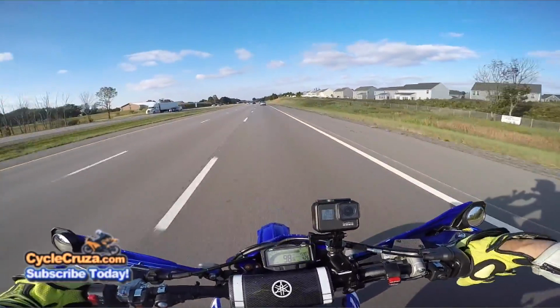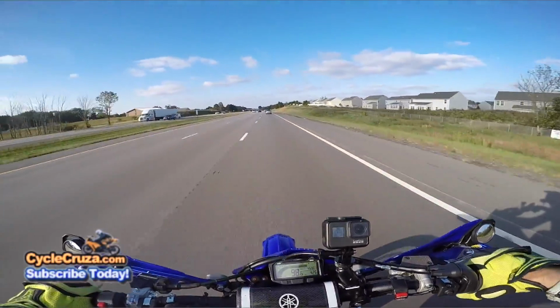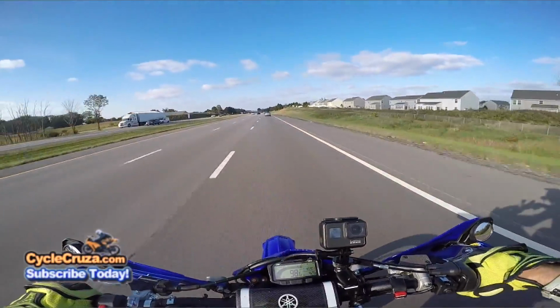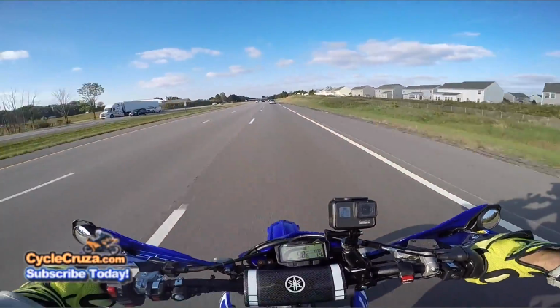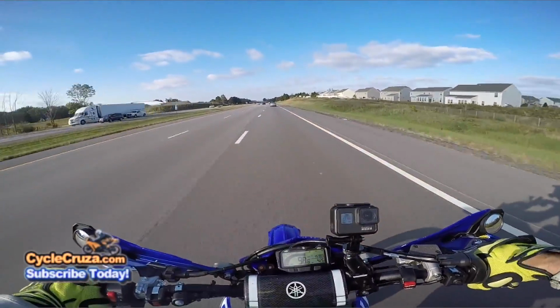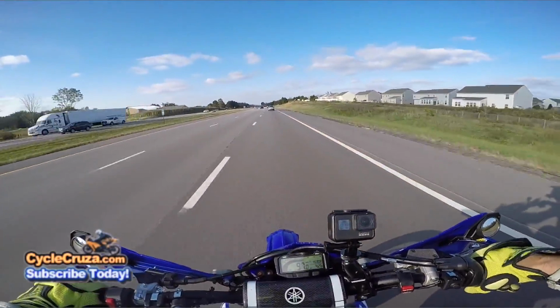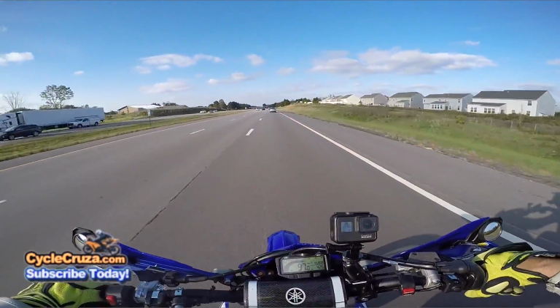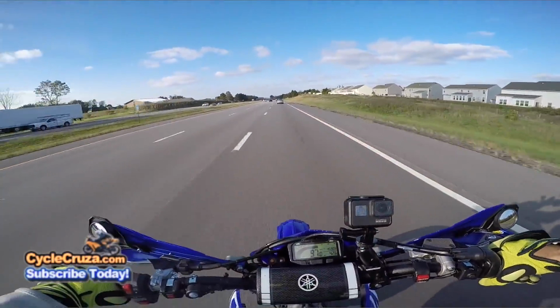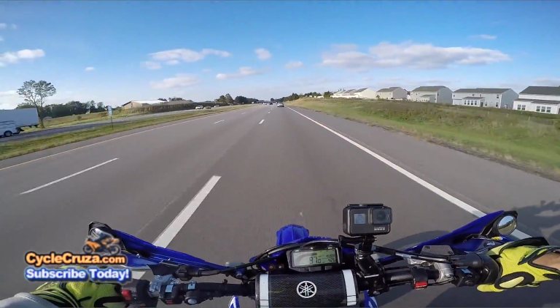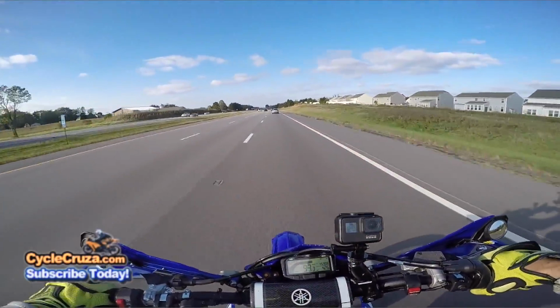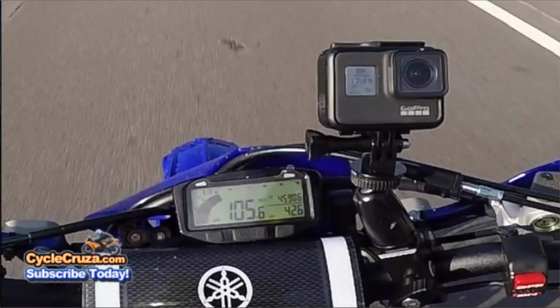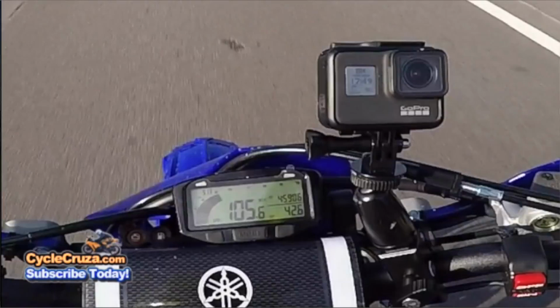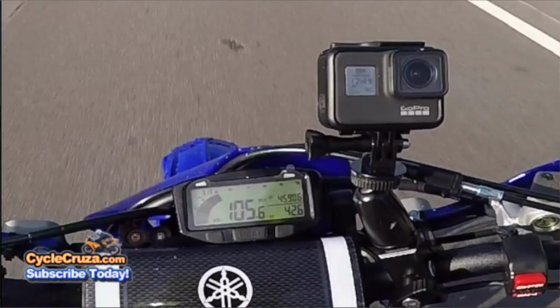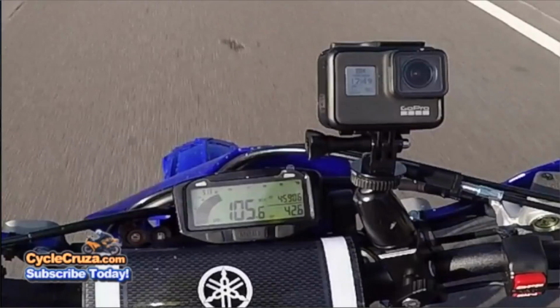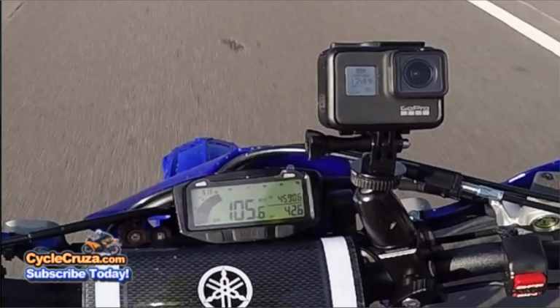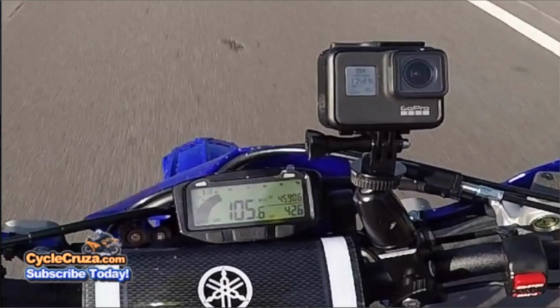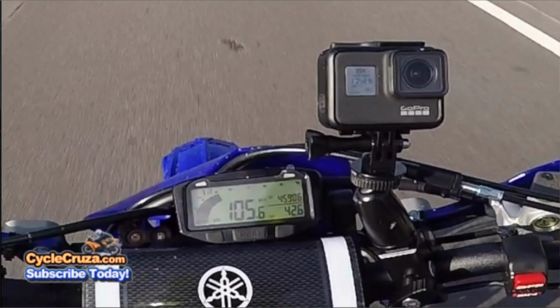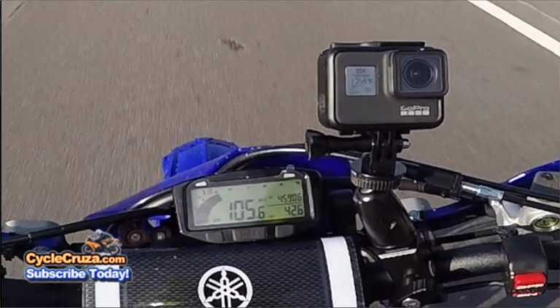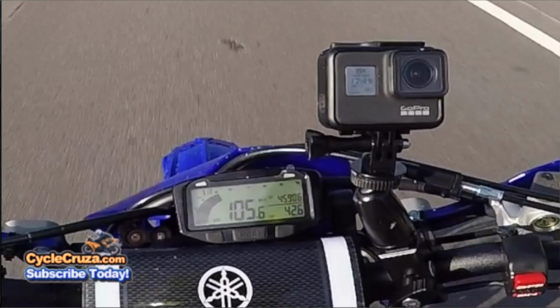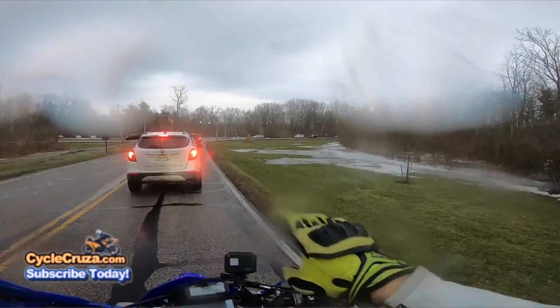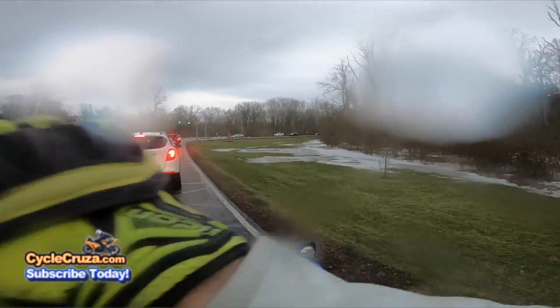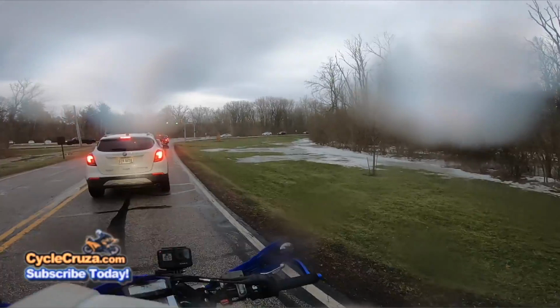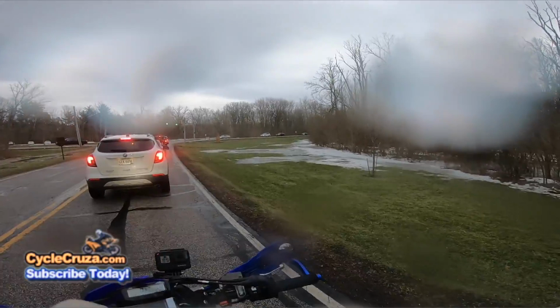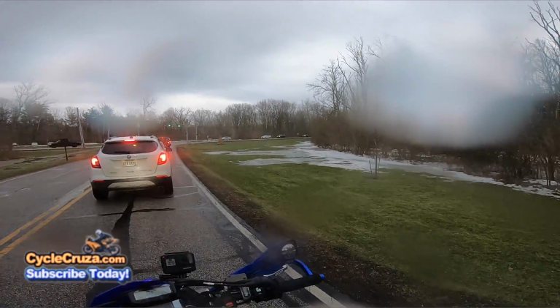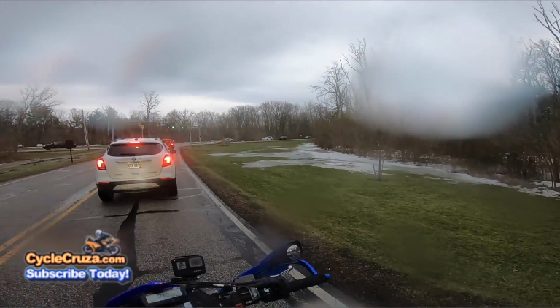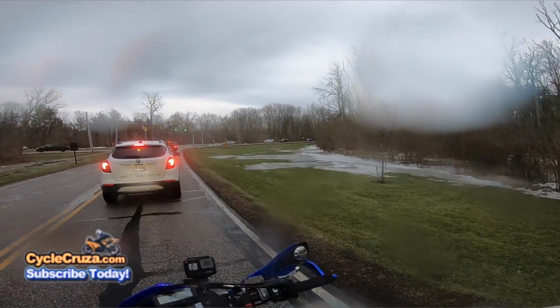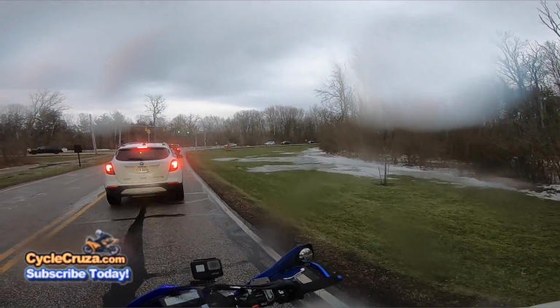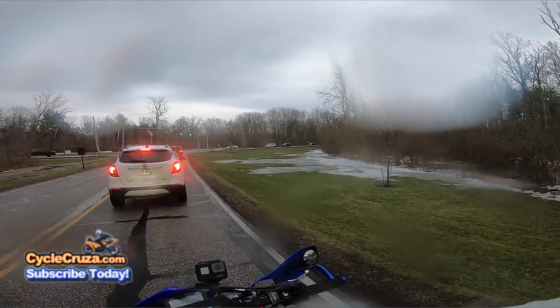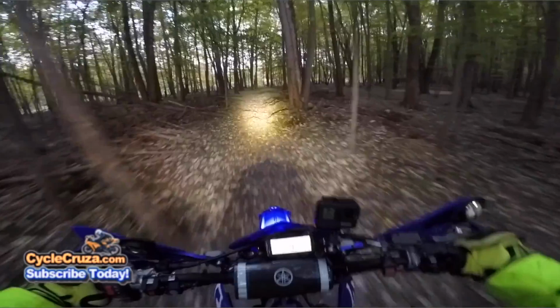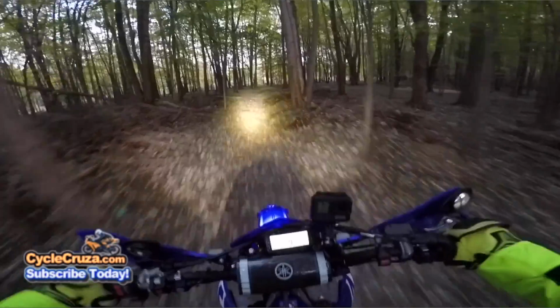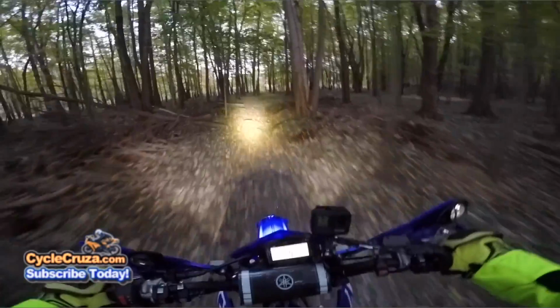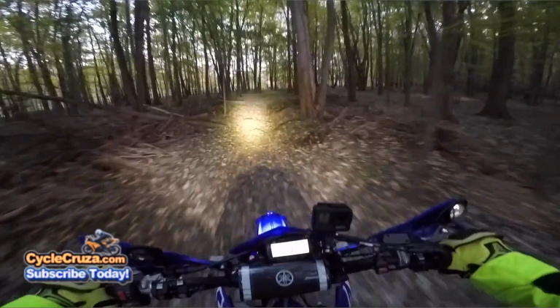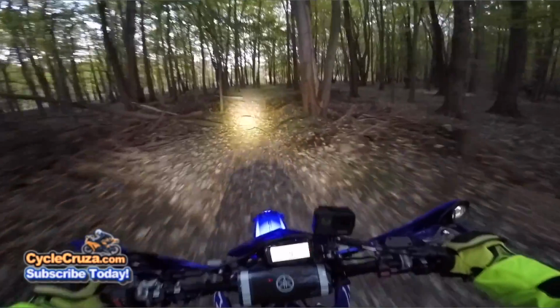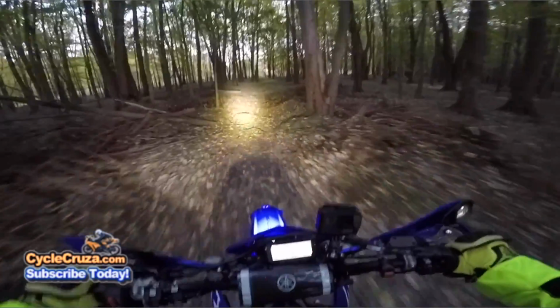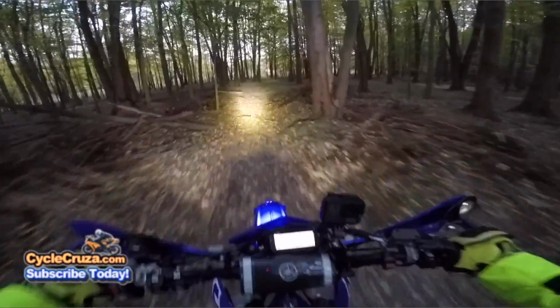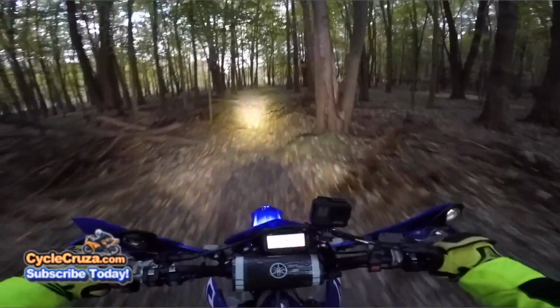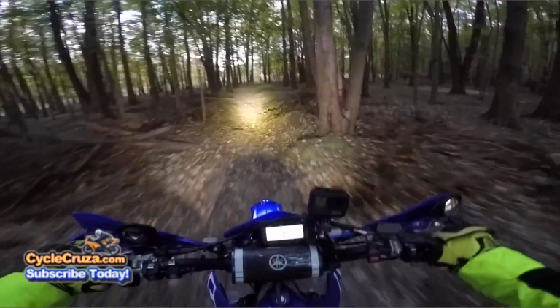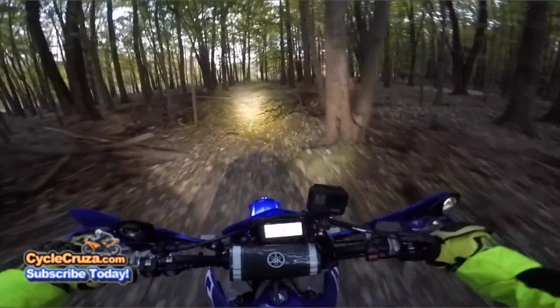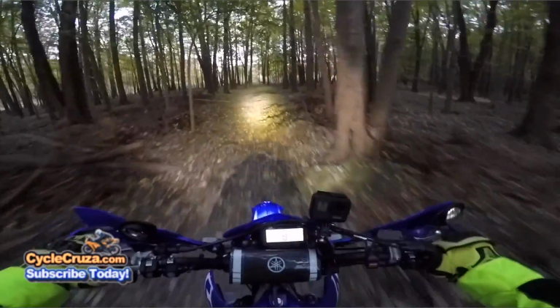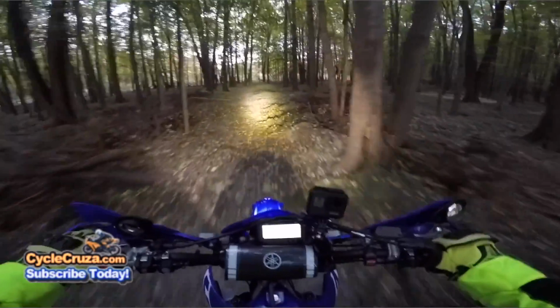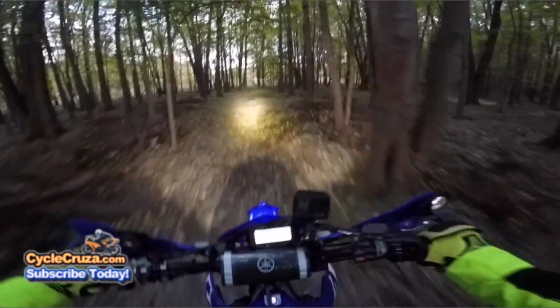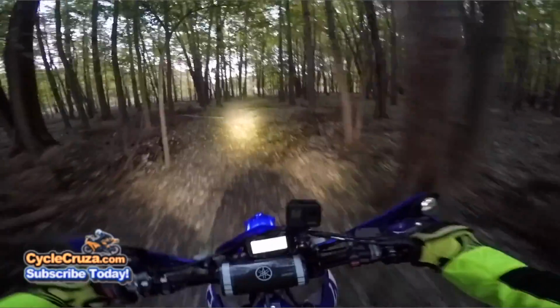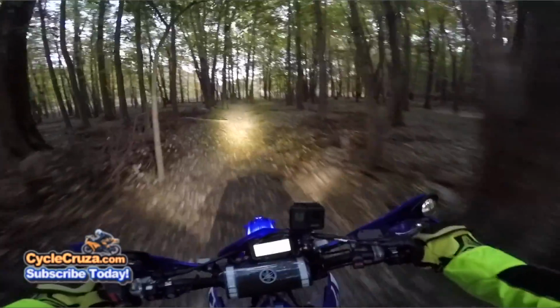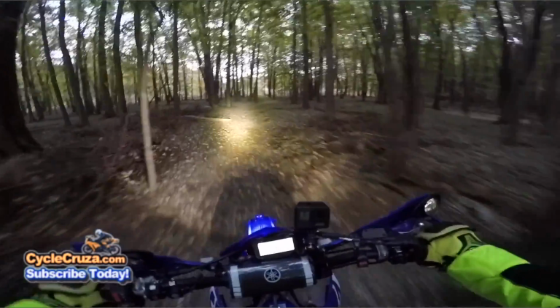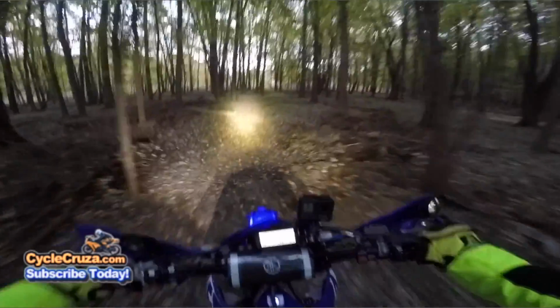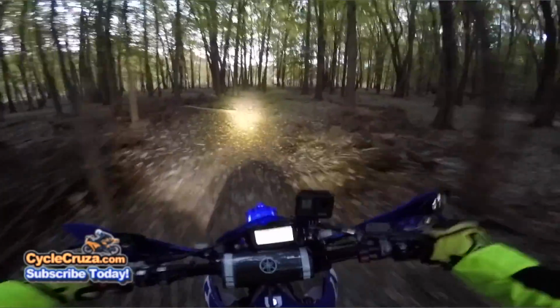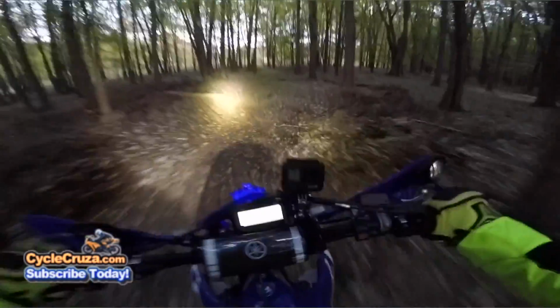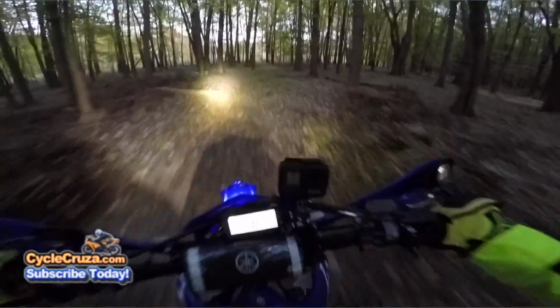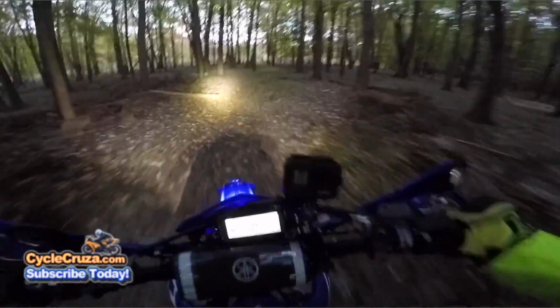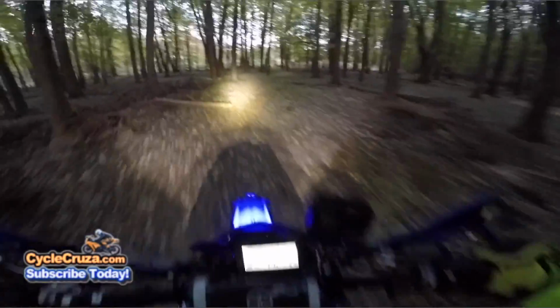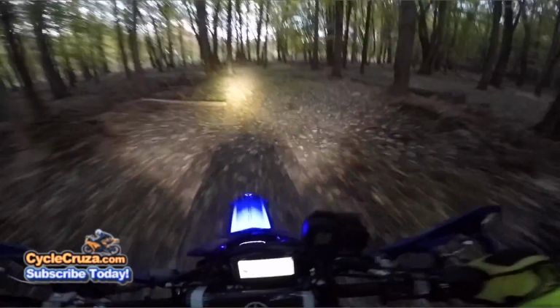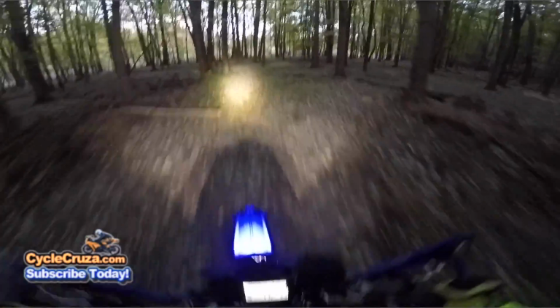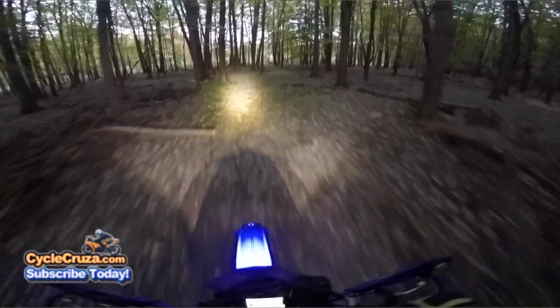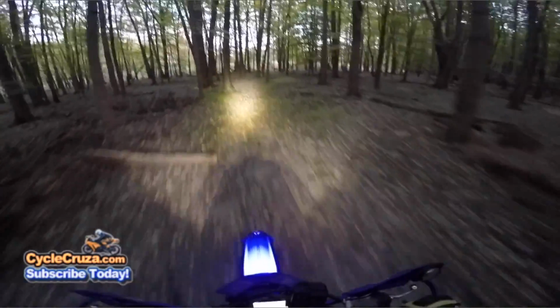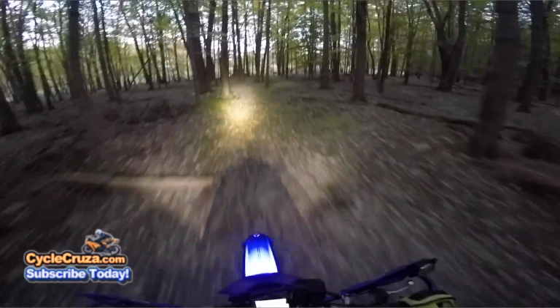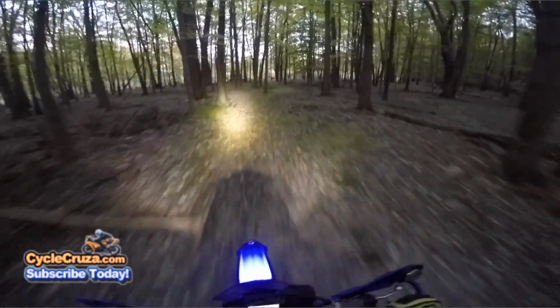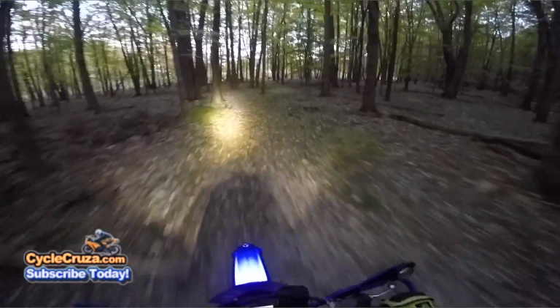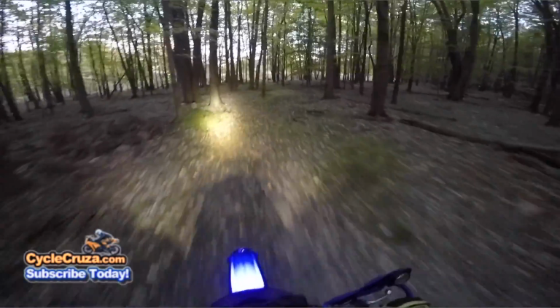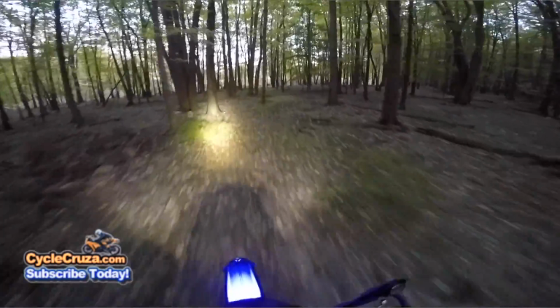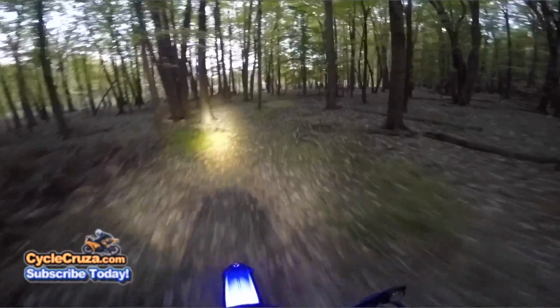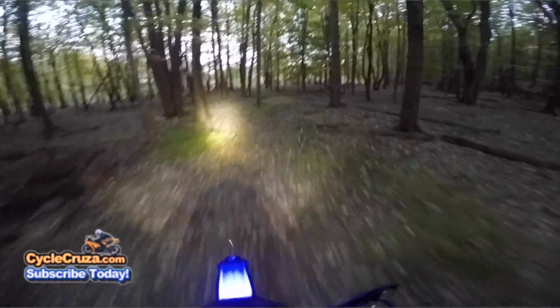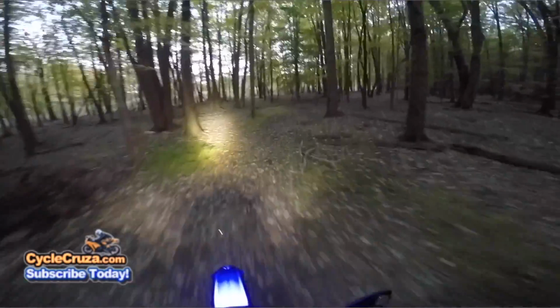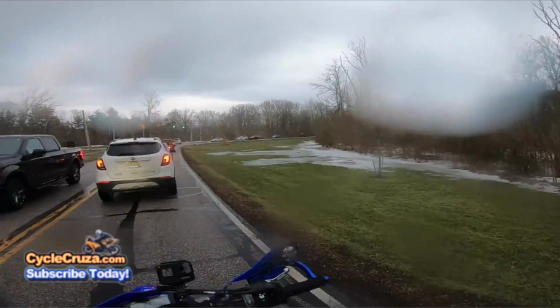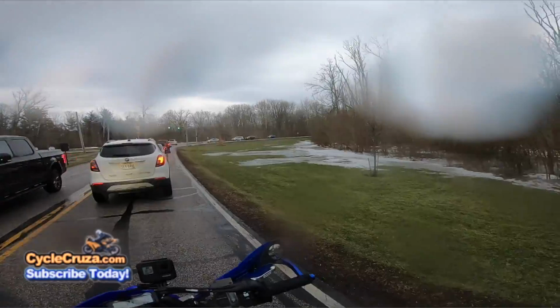105! Off-road the weight is night and day — it handles like a mountain bike off-road. Oh man, I can't wait to ride this thing properly off-road.